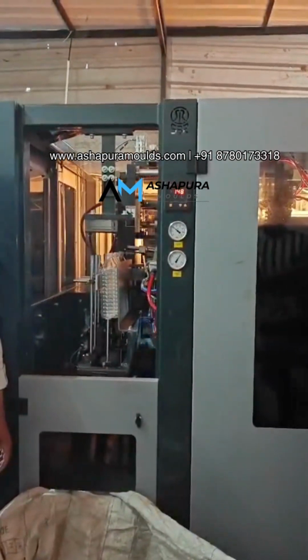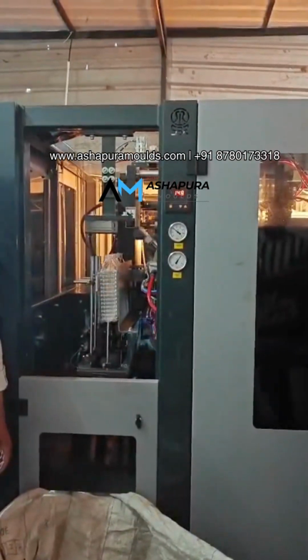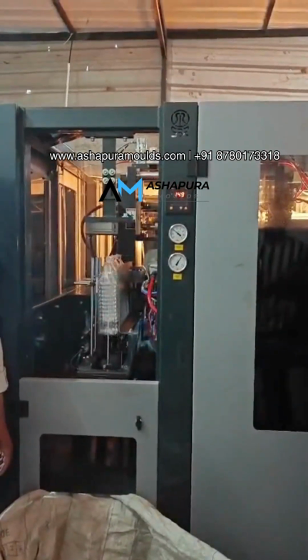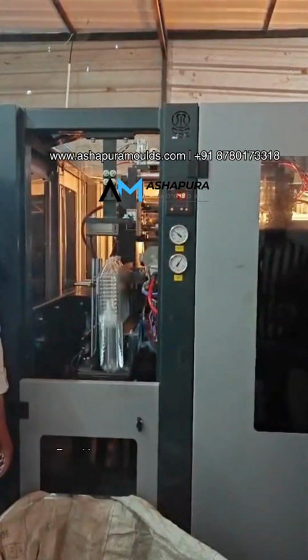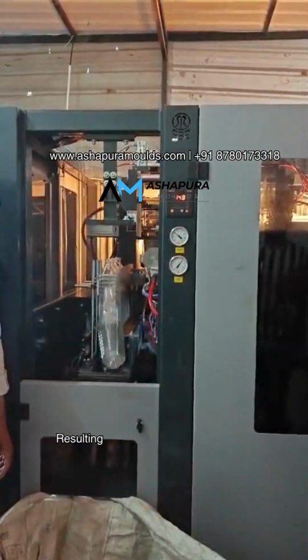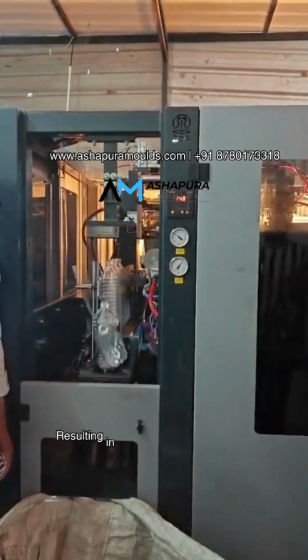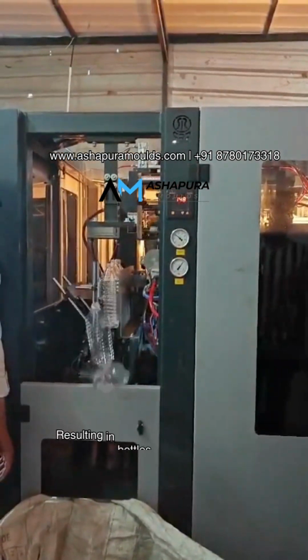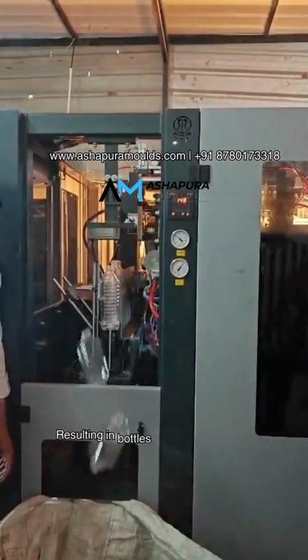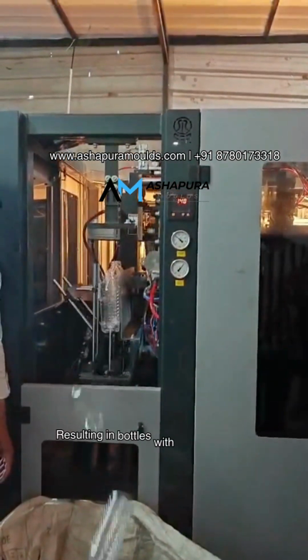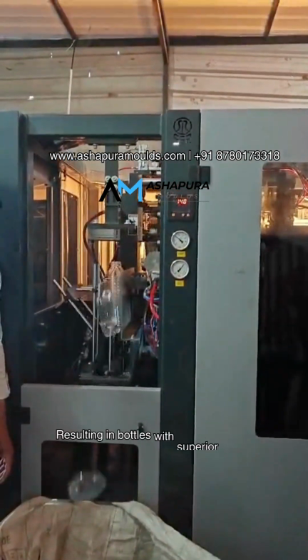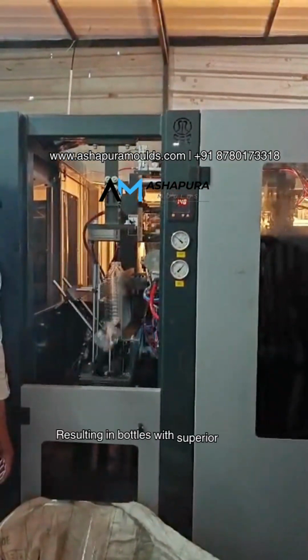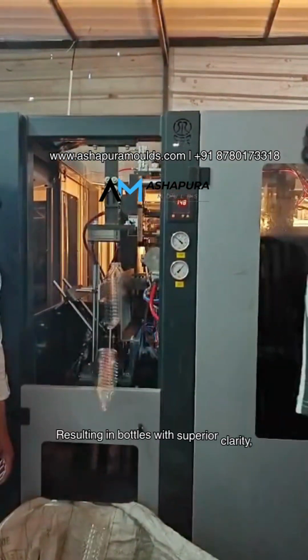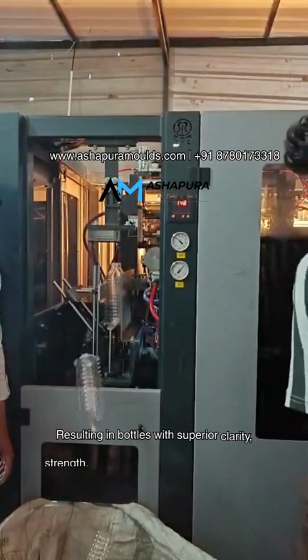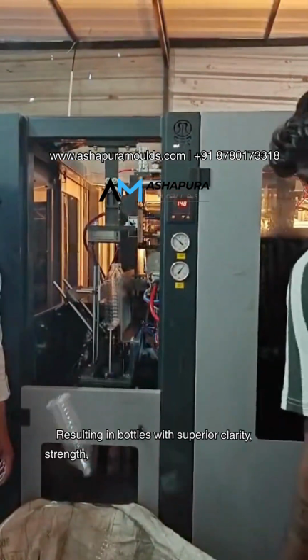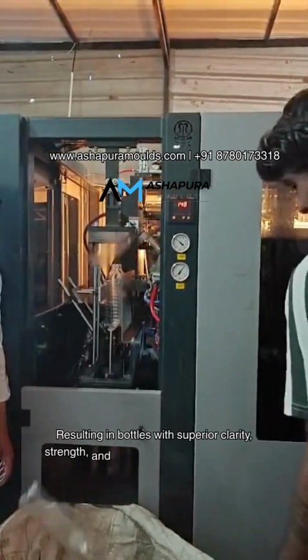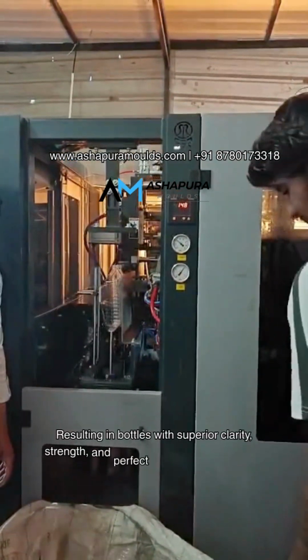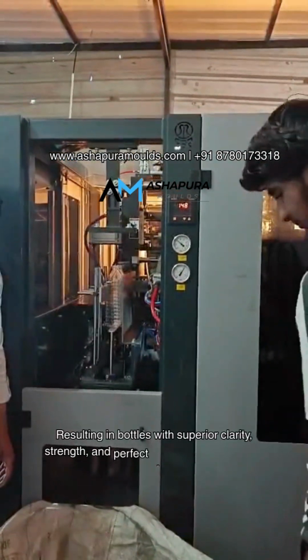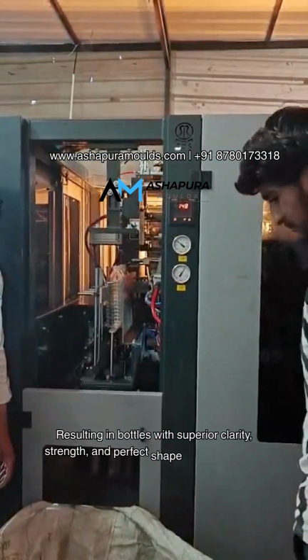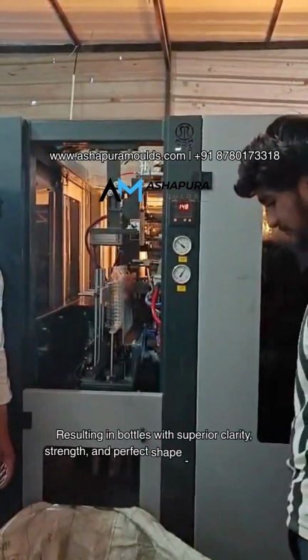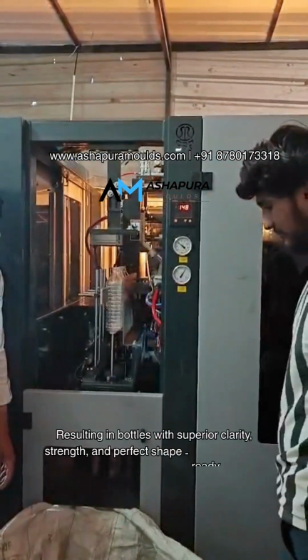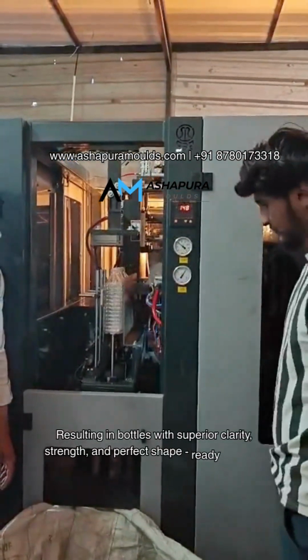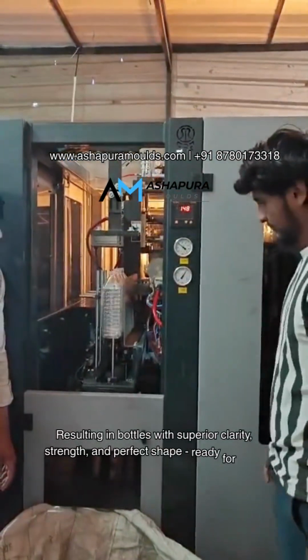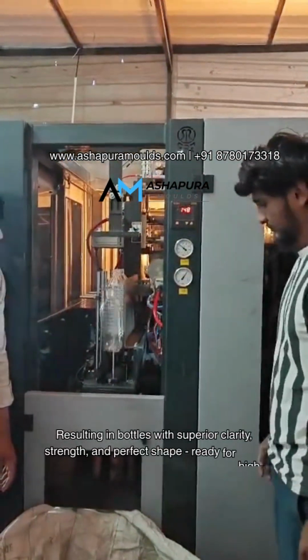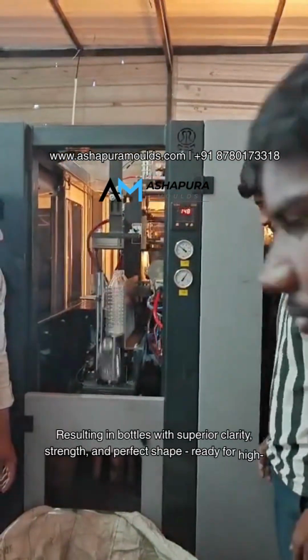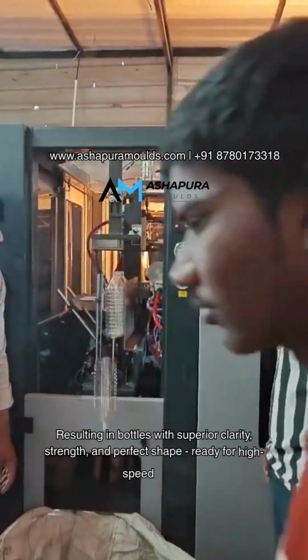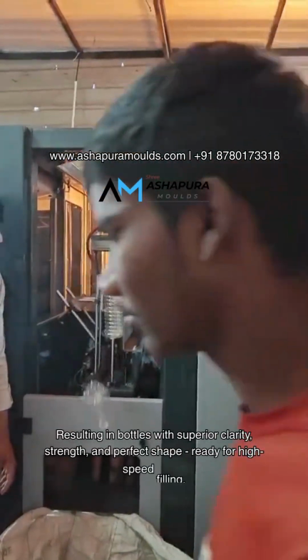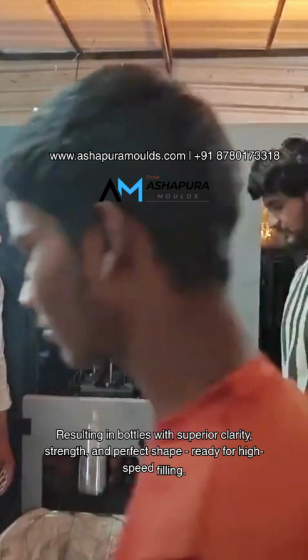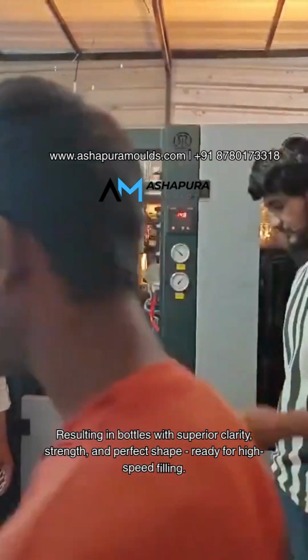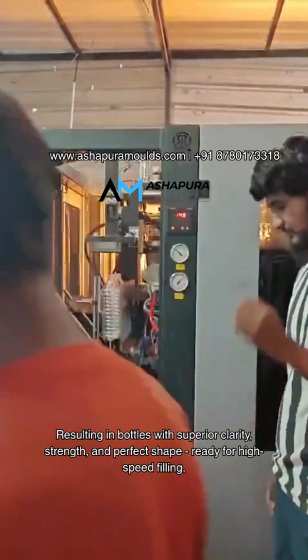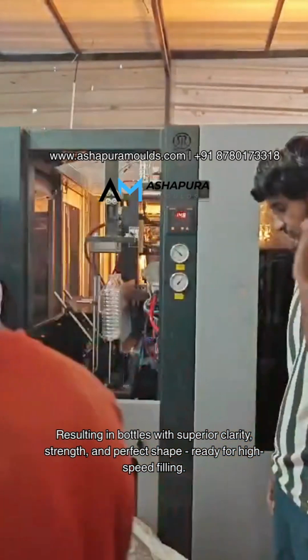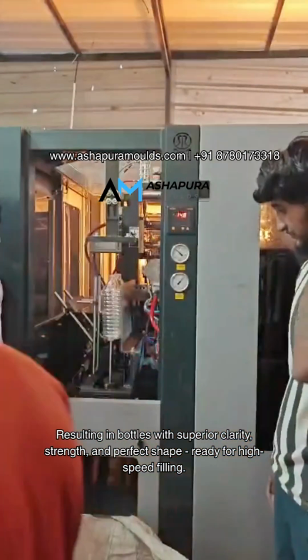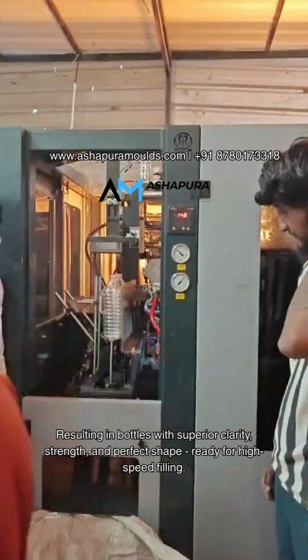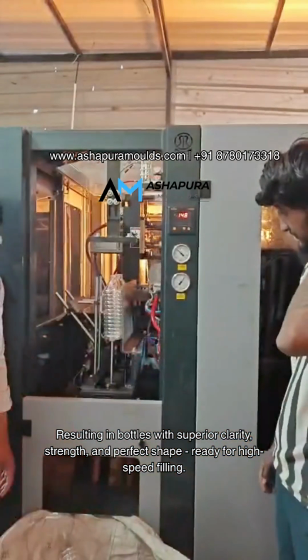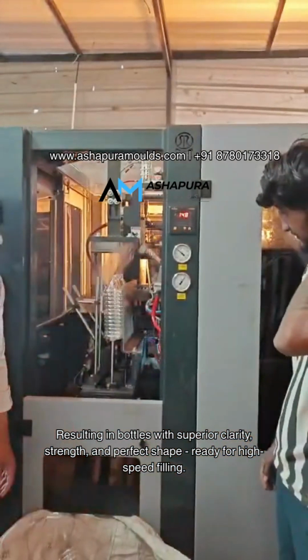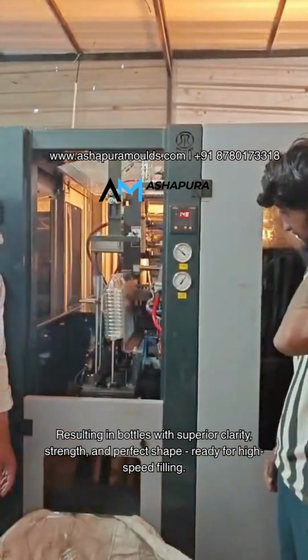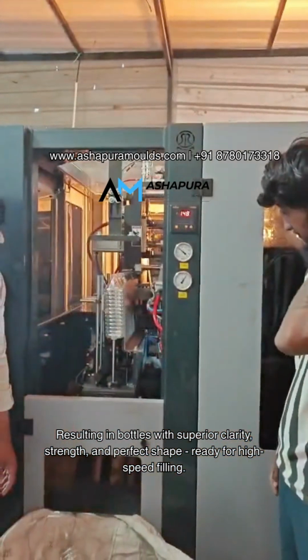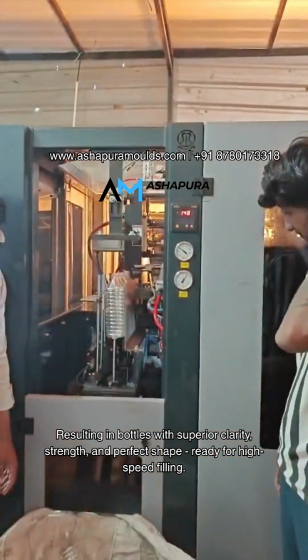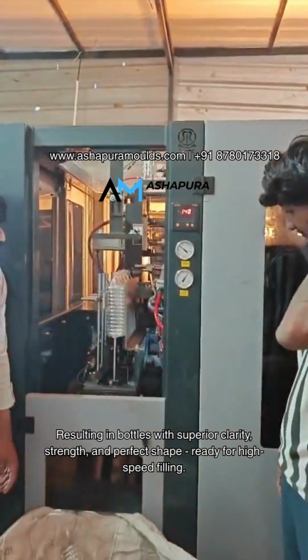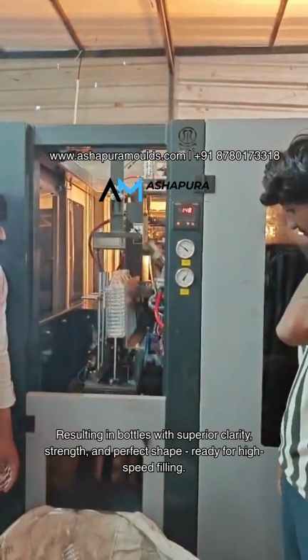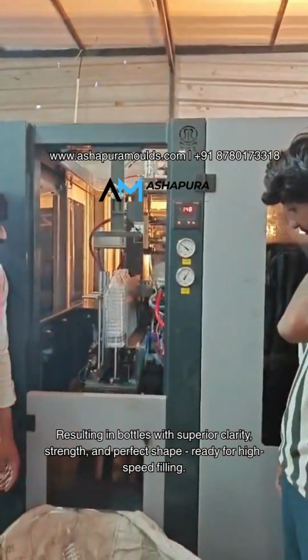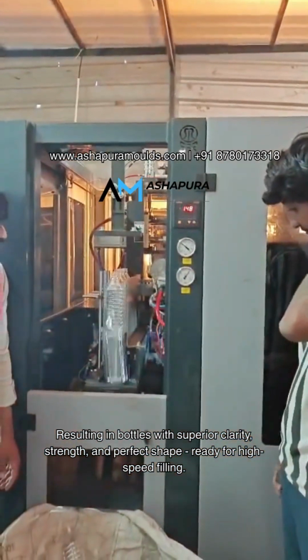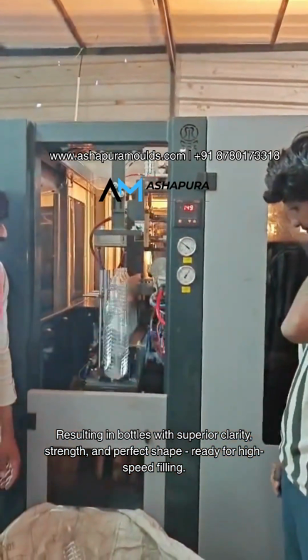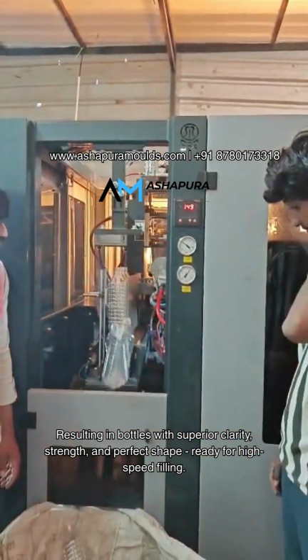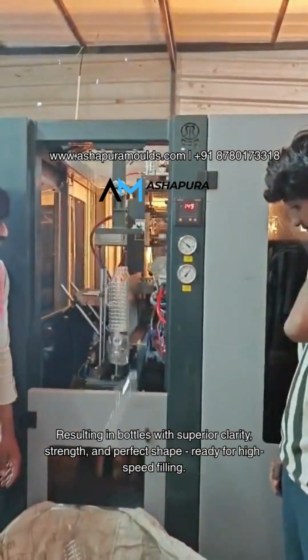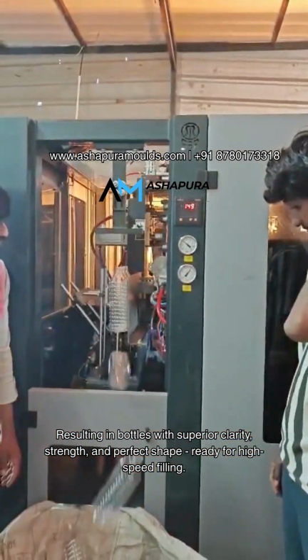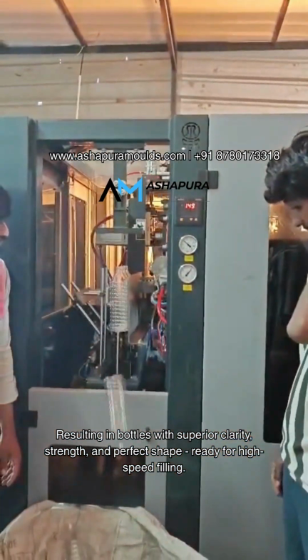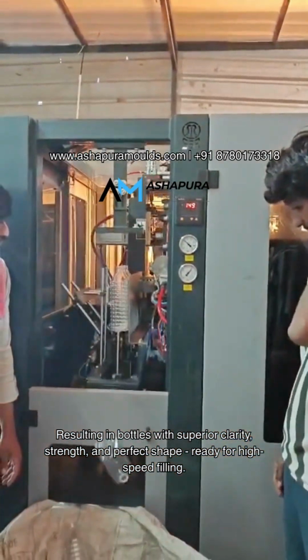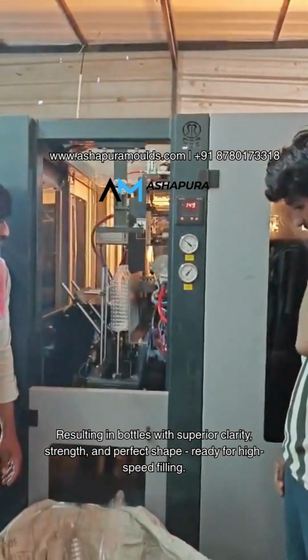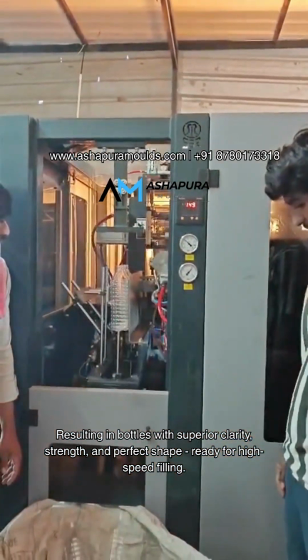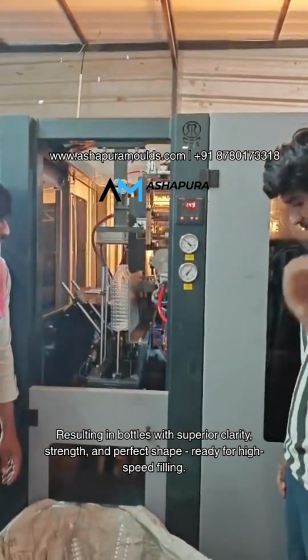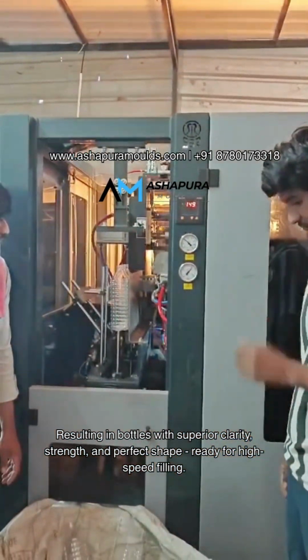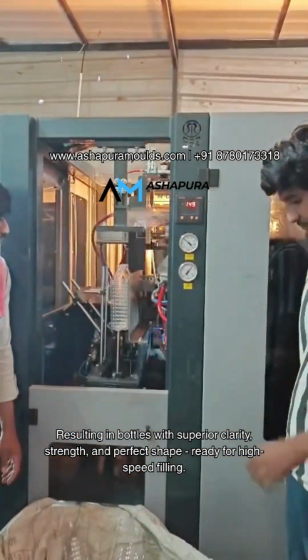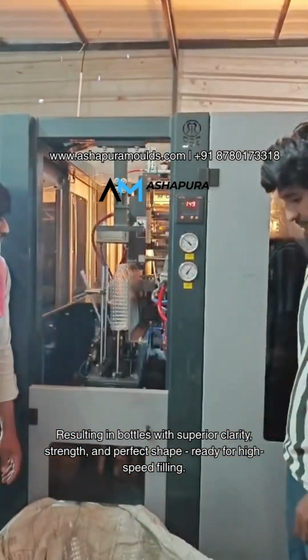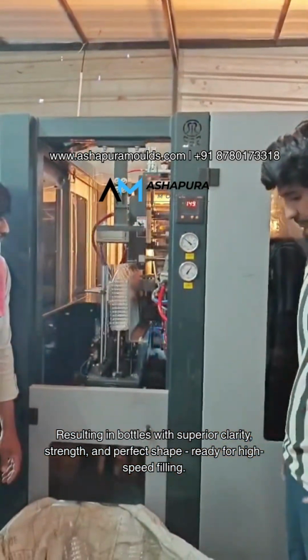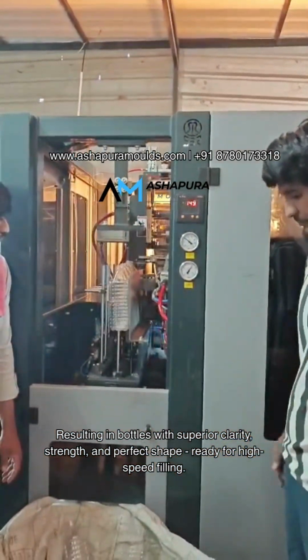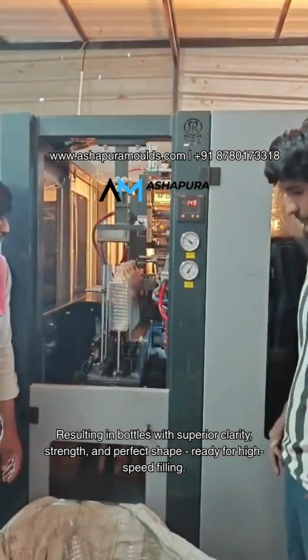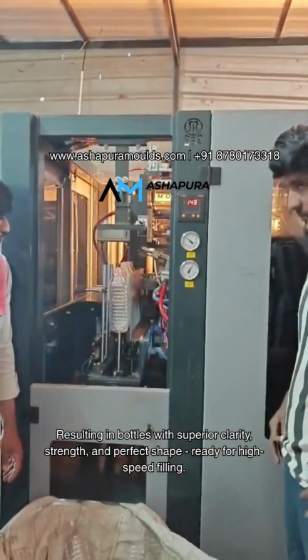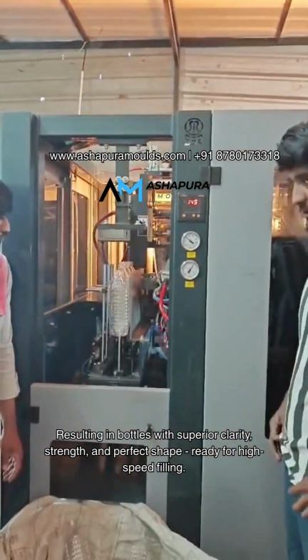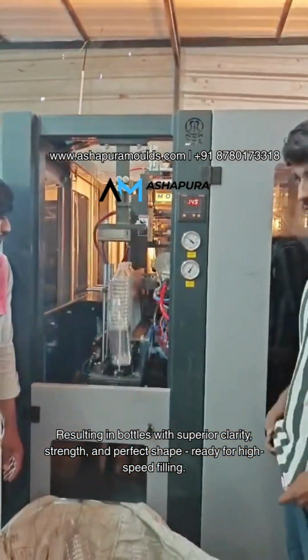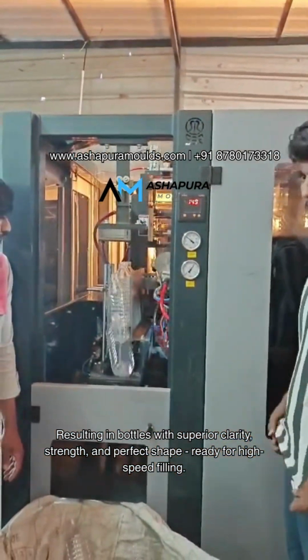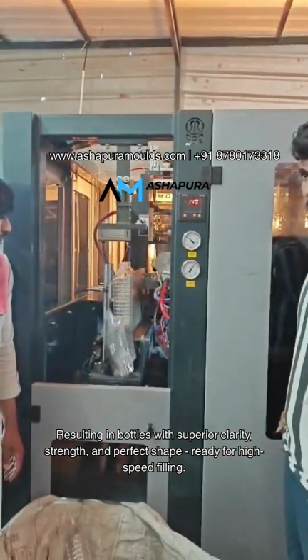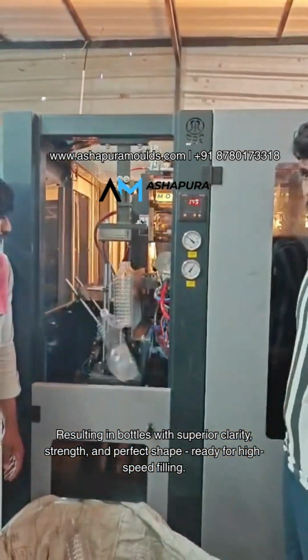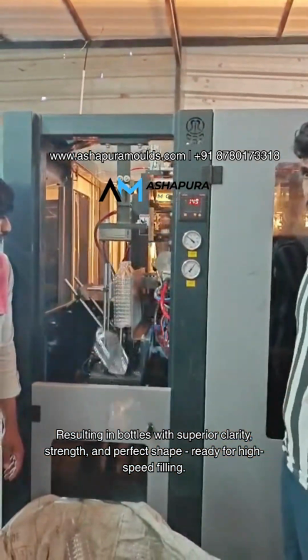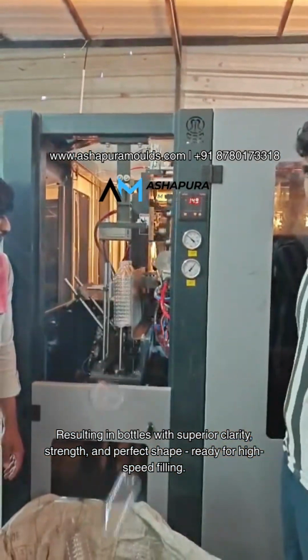Resulting in bottles with superior clarity, strength, and perfect shape, ready for high-speed filling.